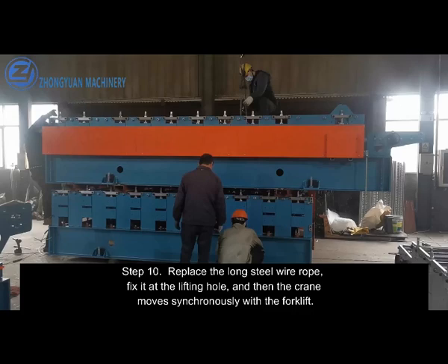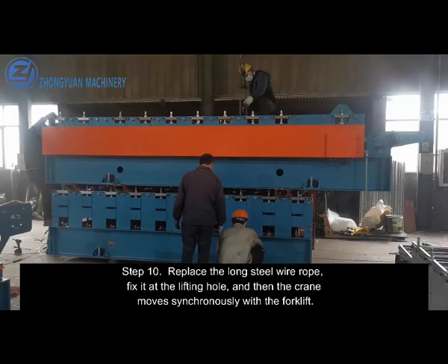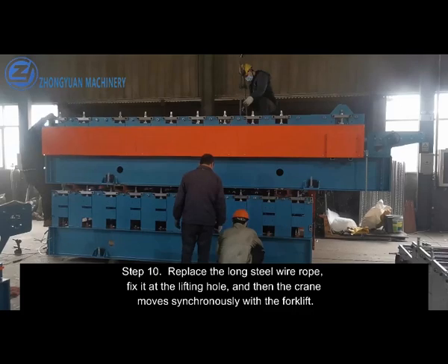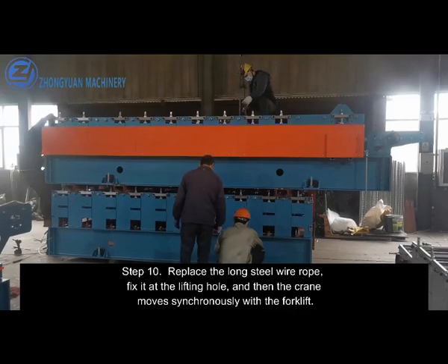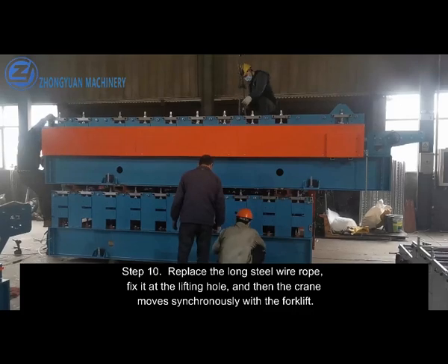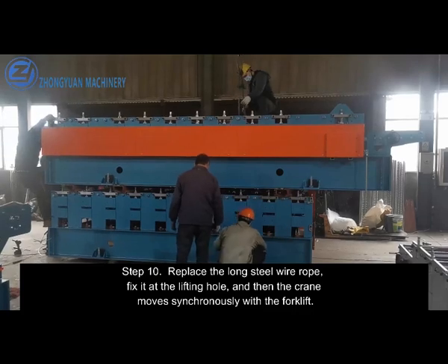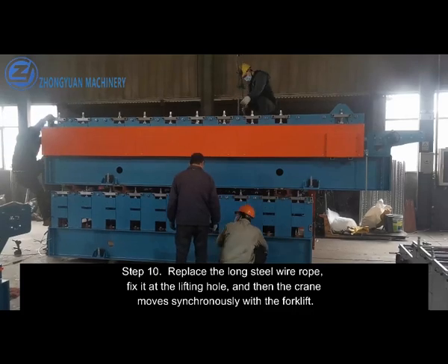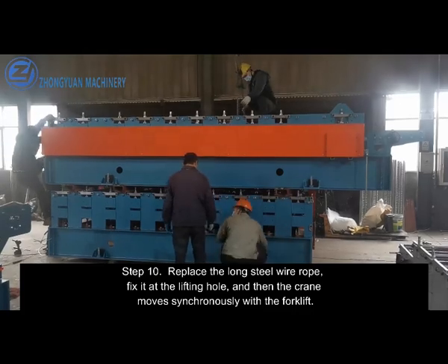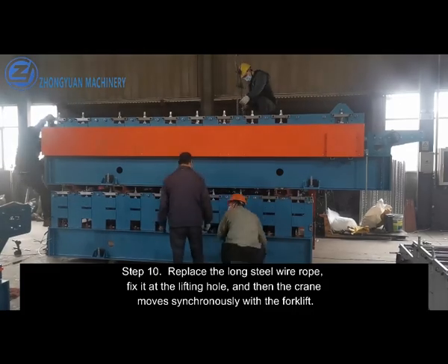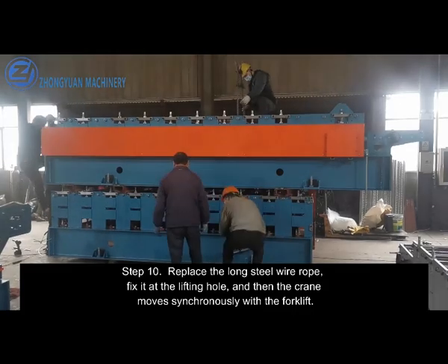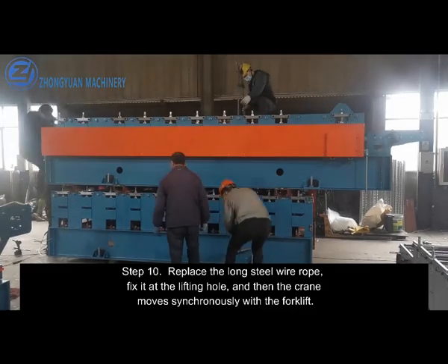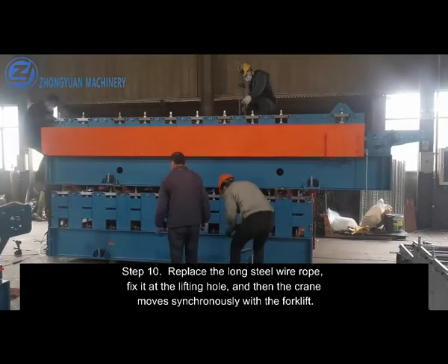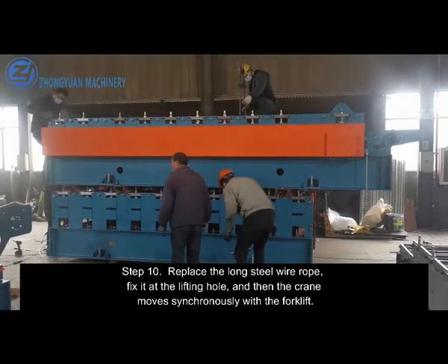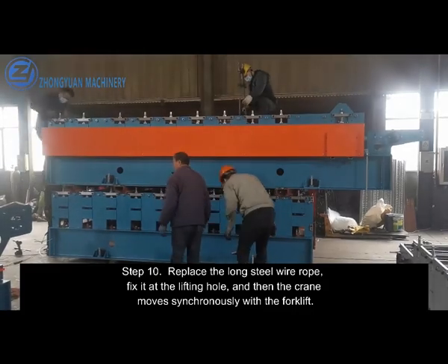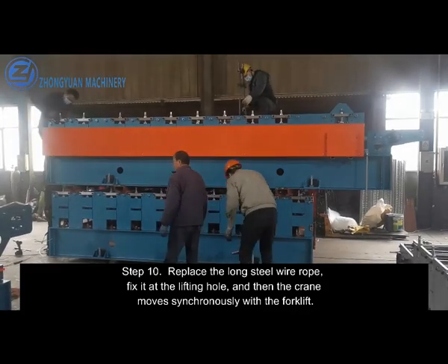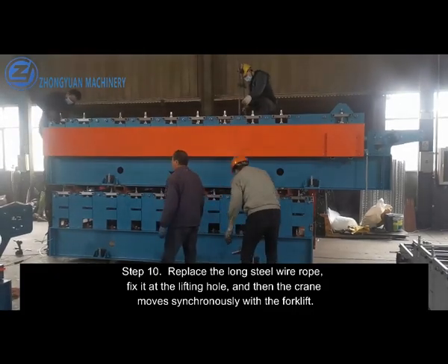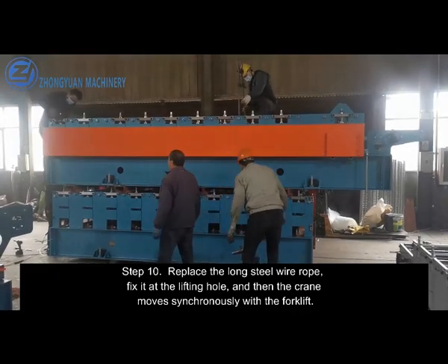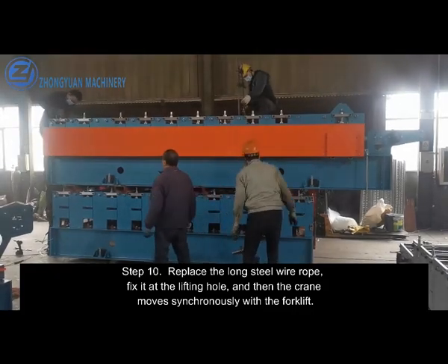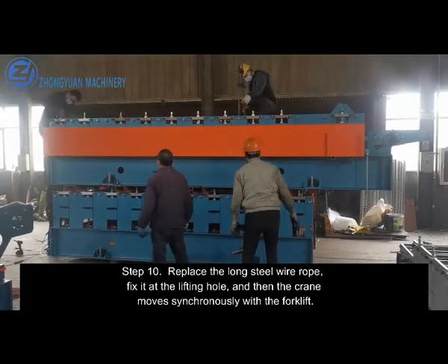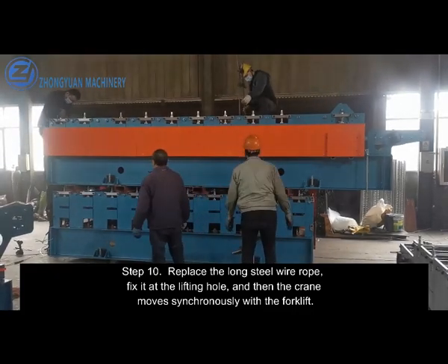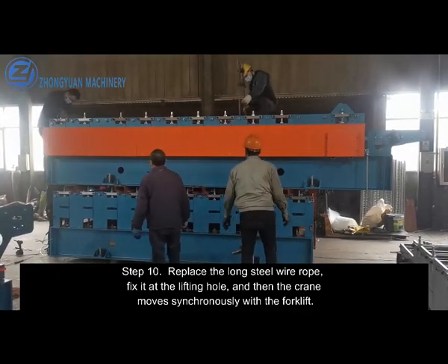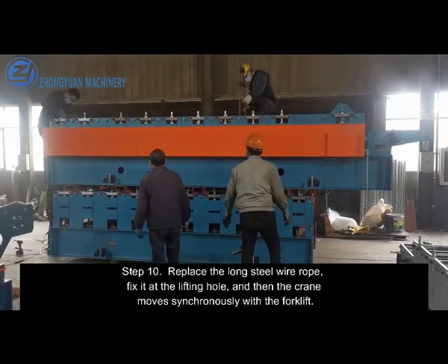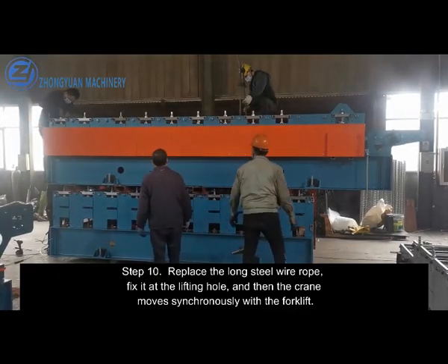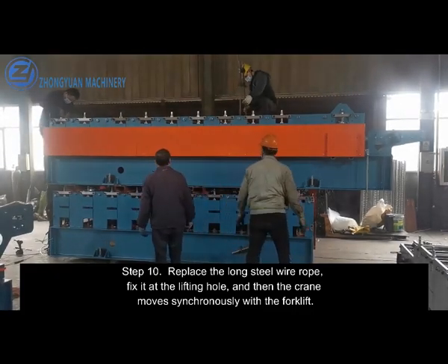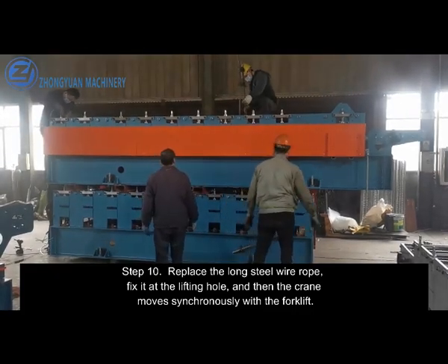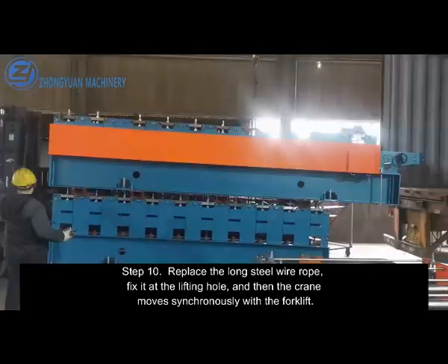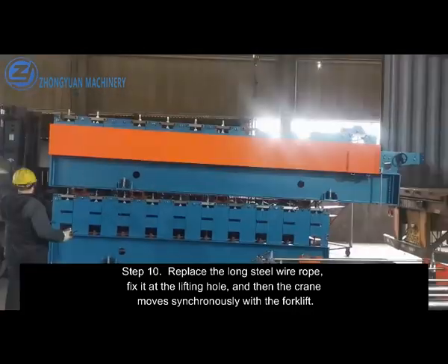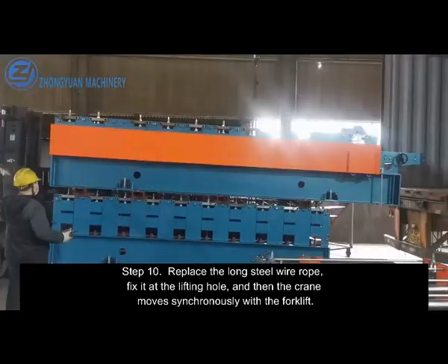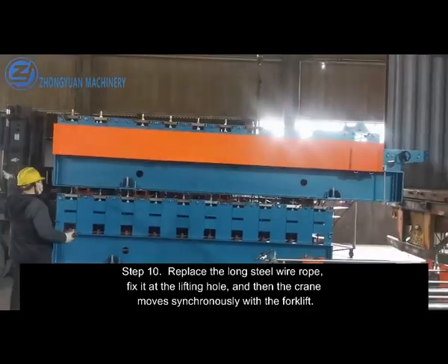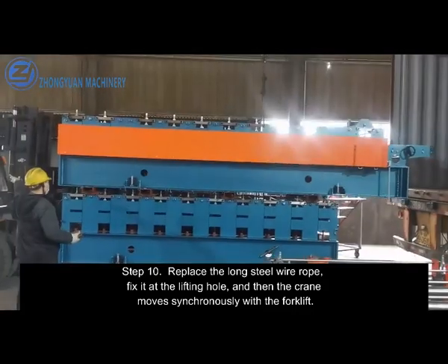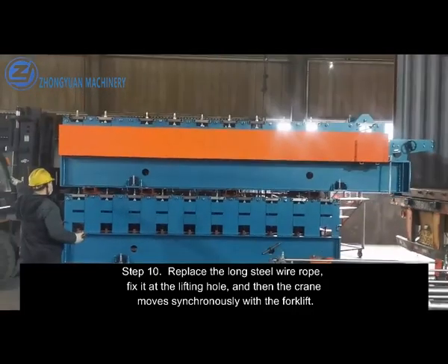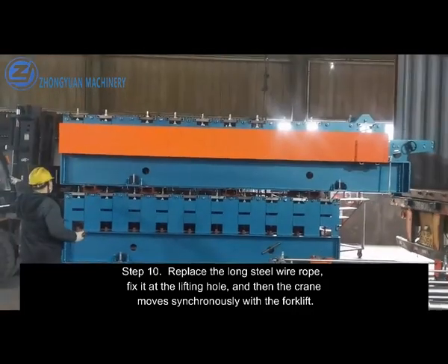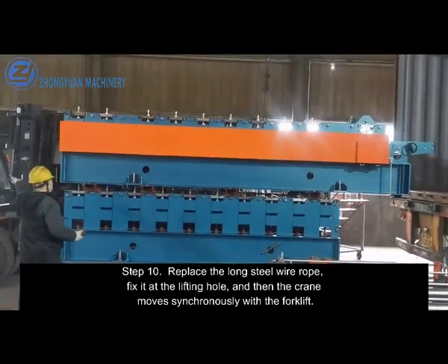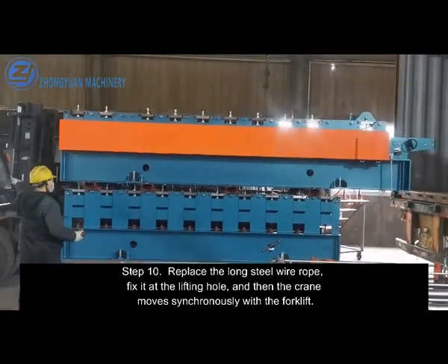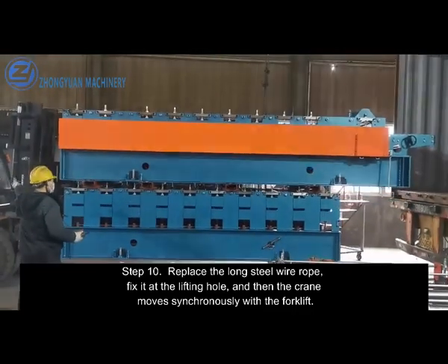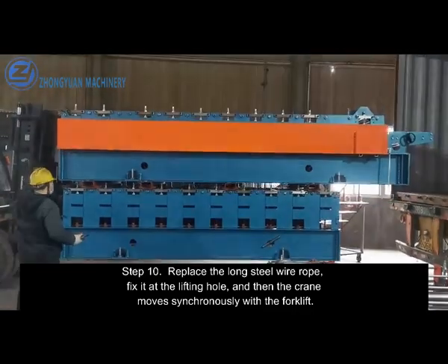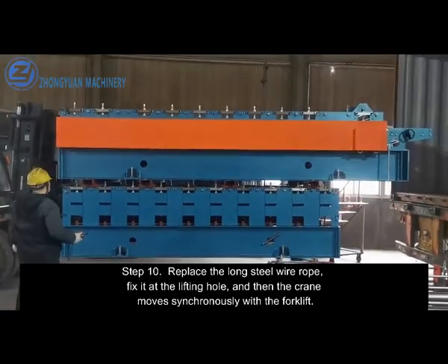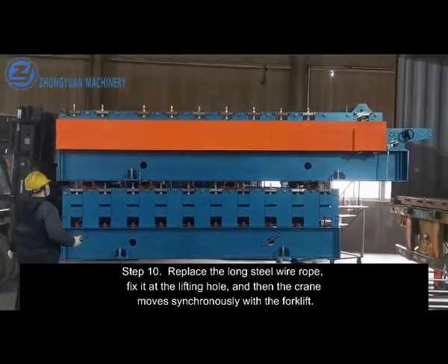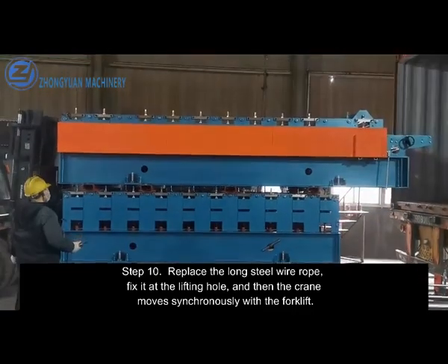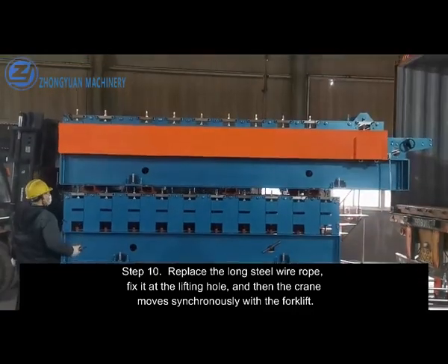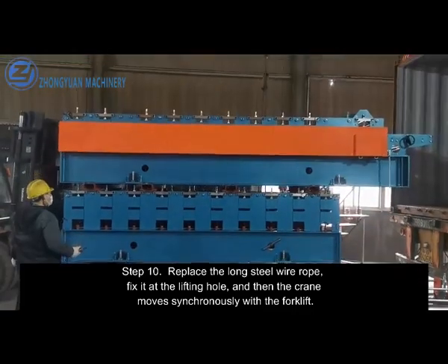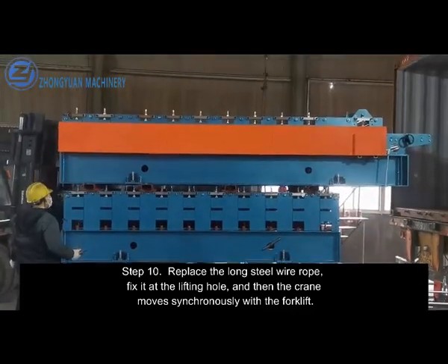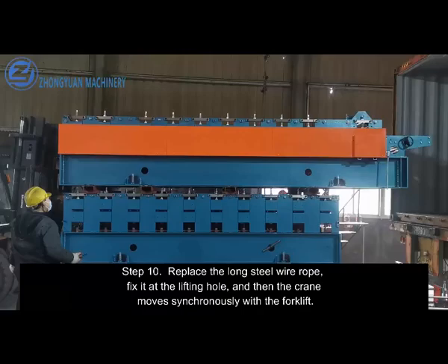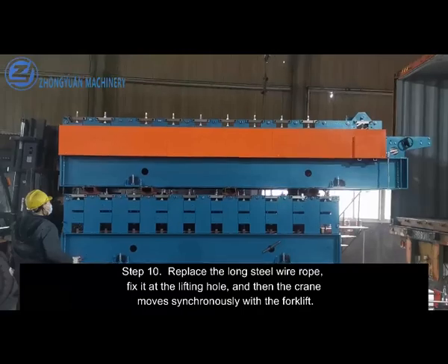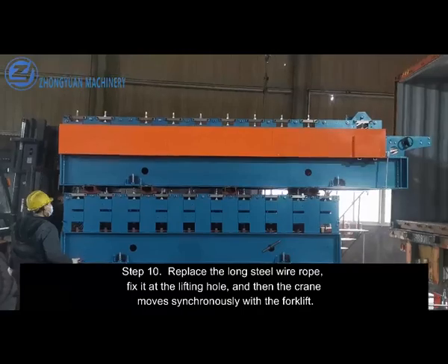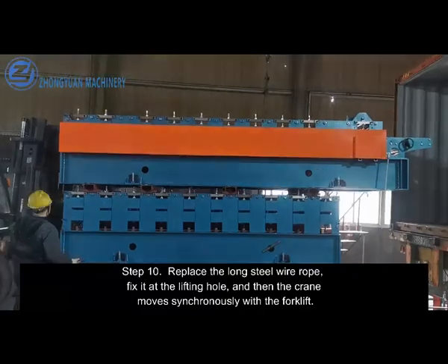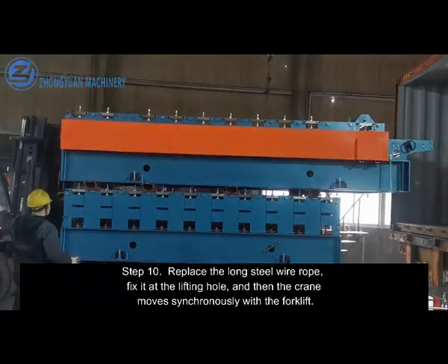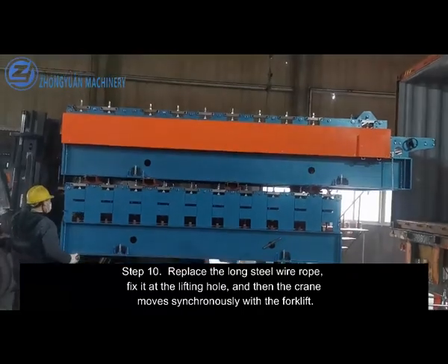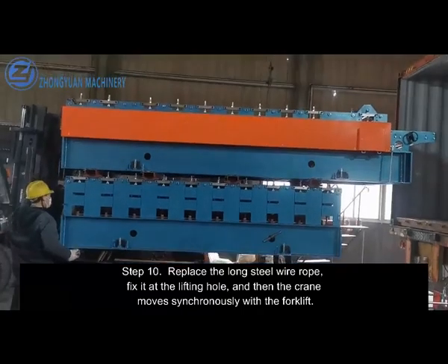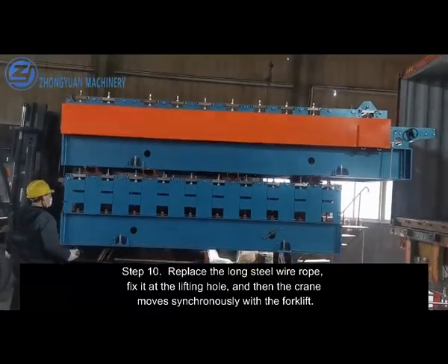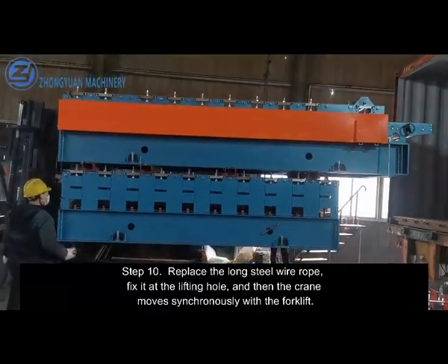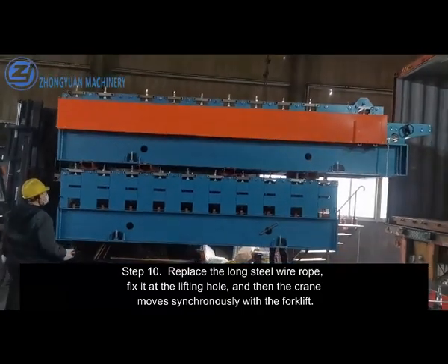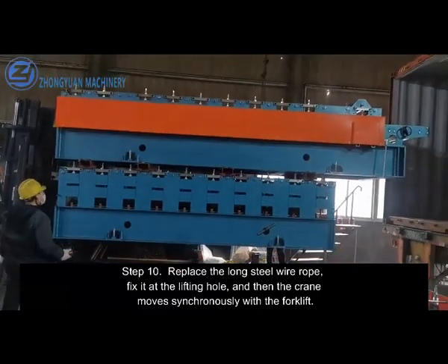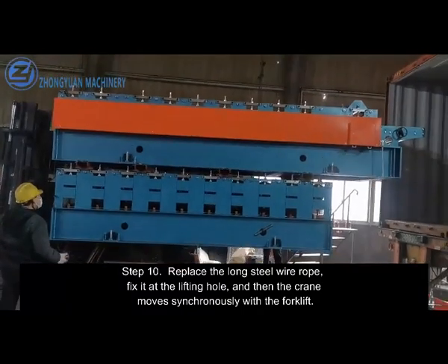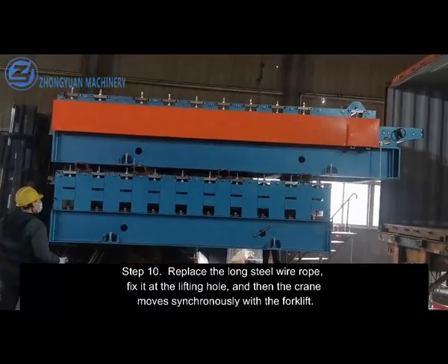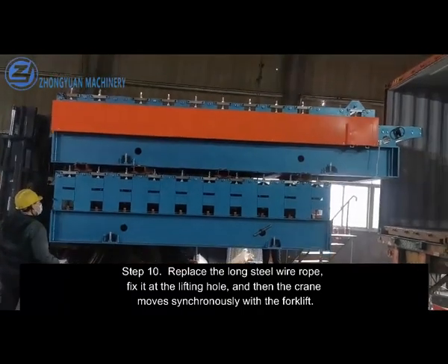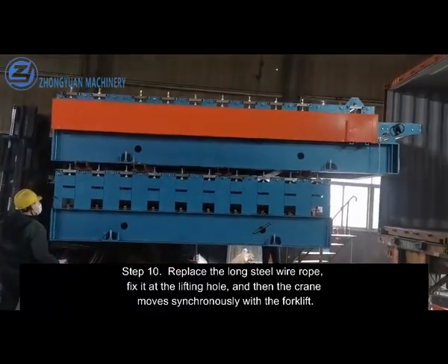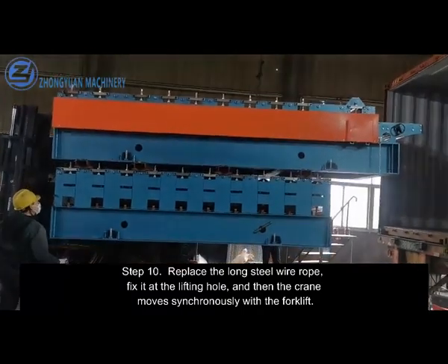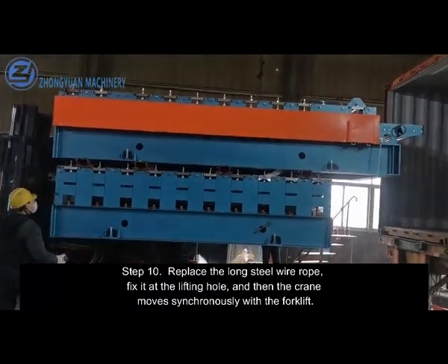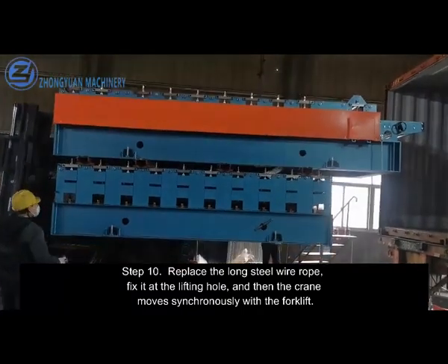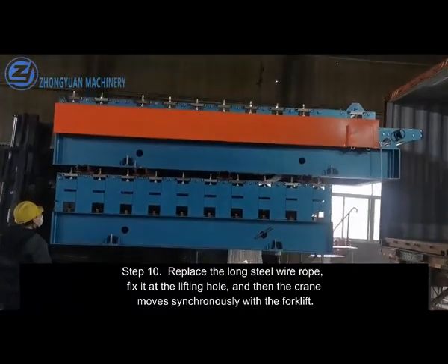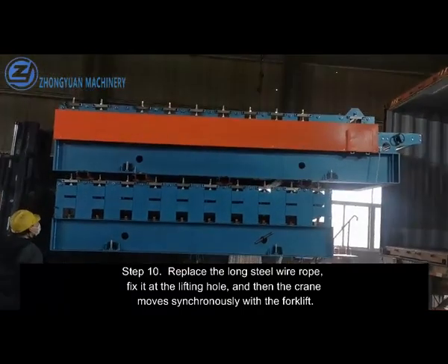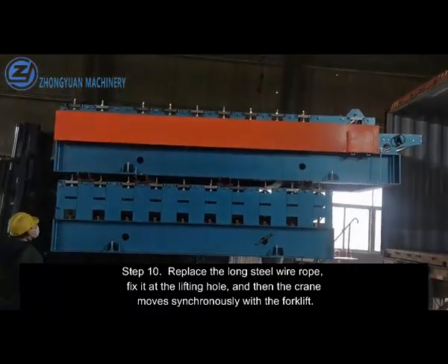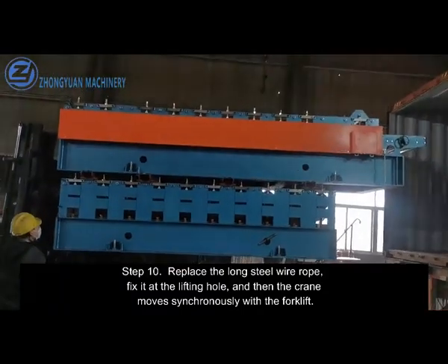Step 10. Replace the long steel wire rope, fix it at the lifting hole, and then the crane moves synchronously with the forklift.